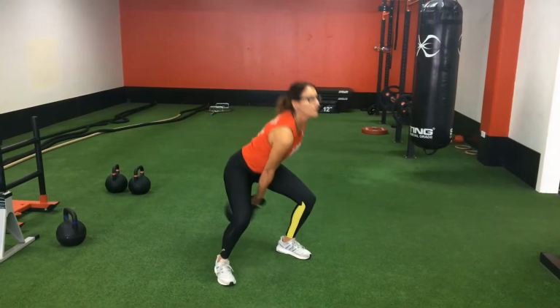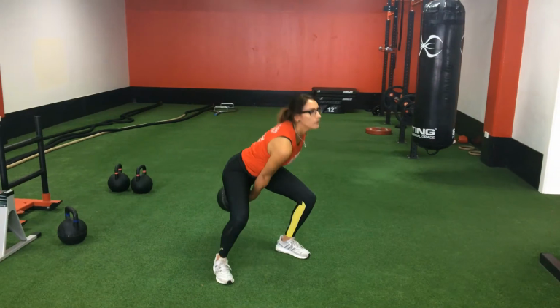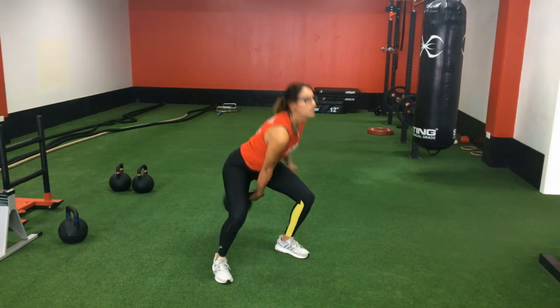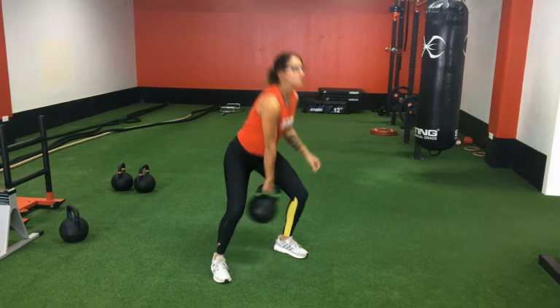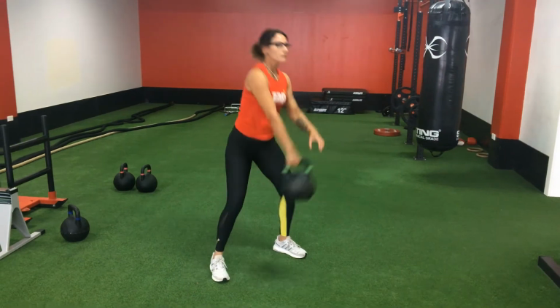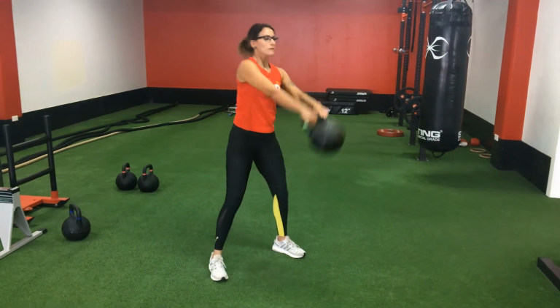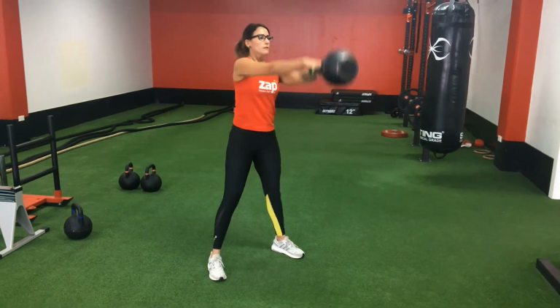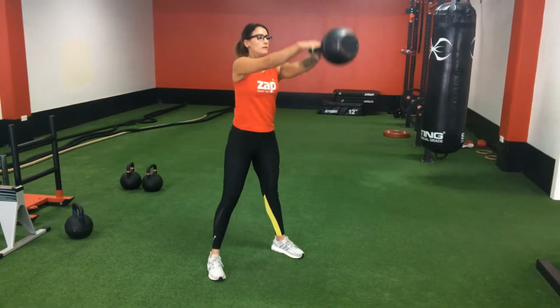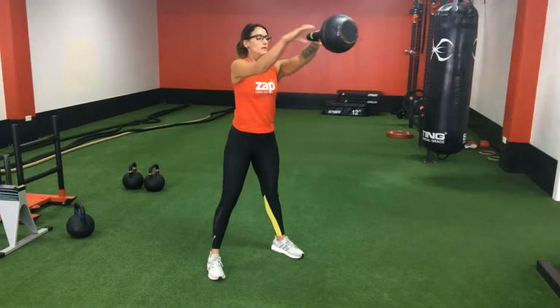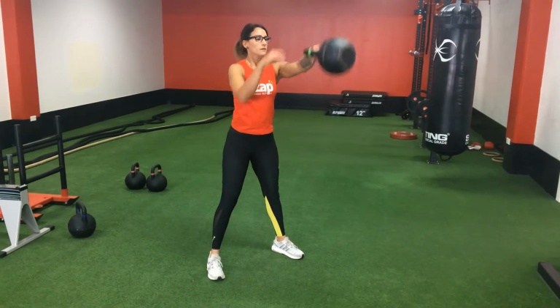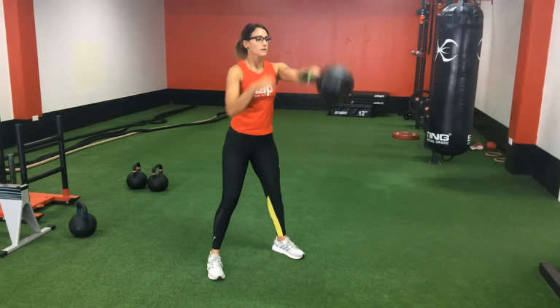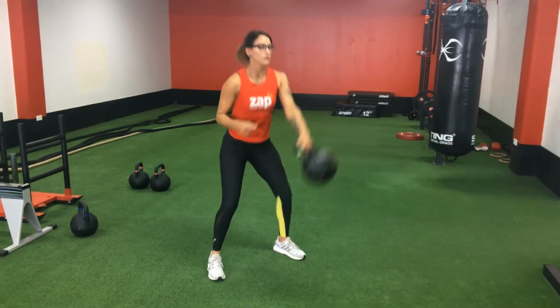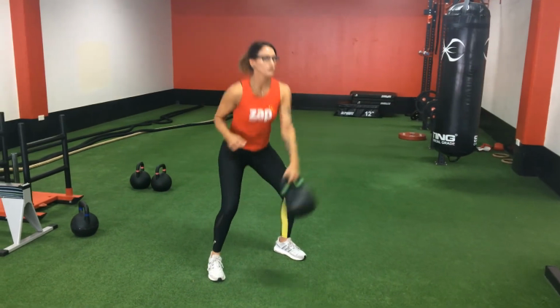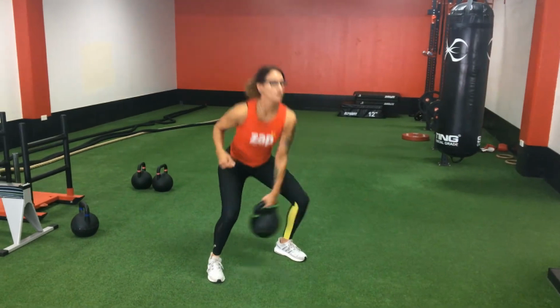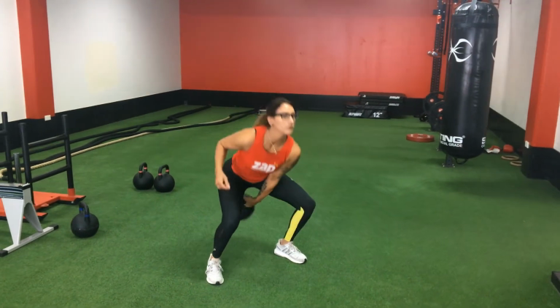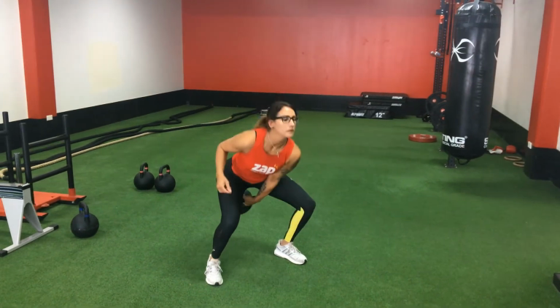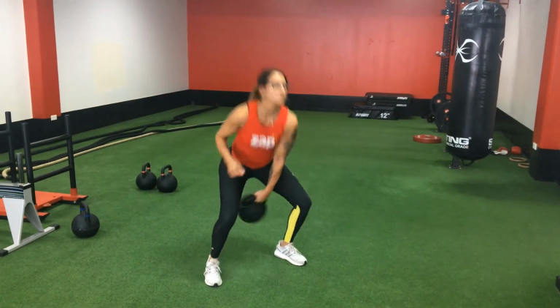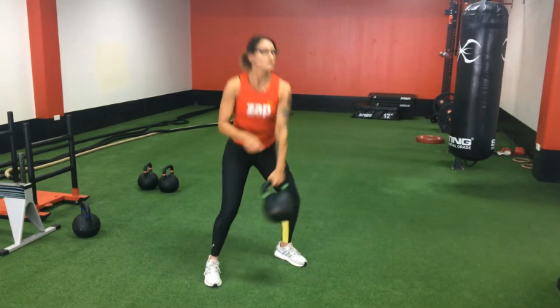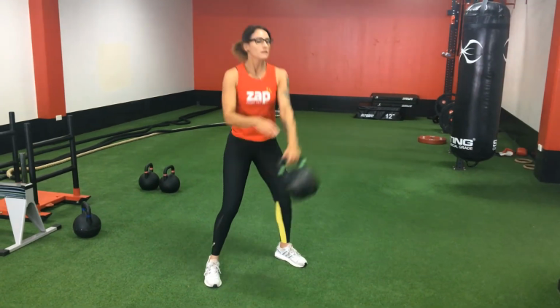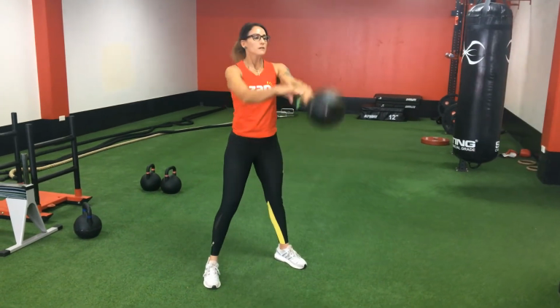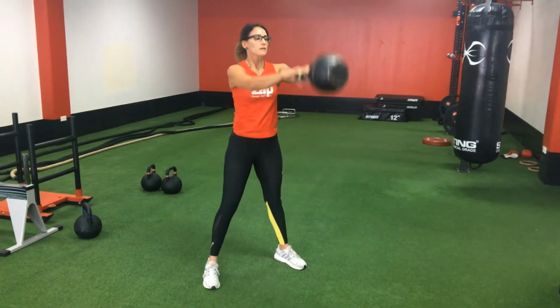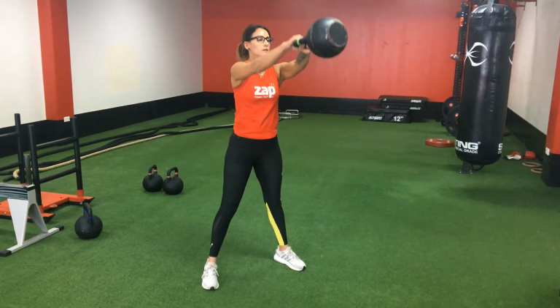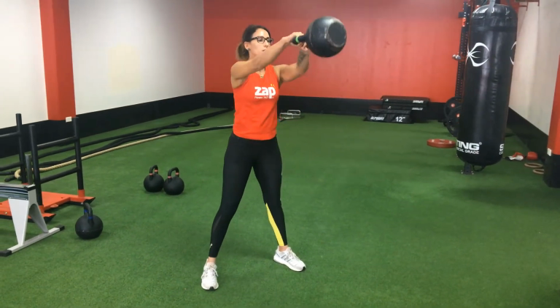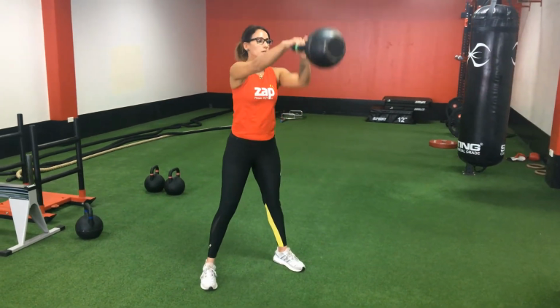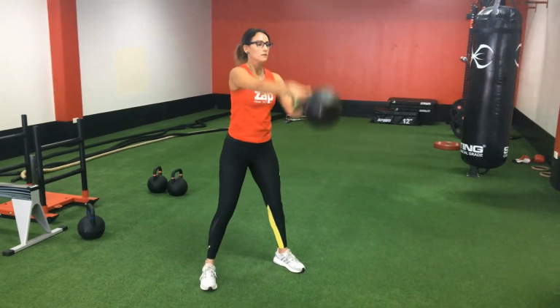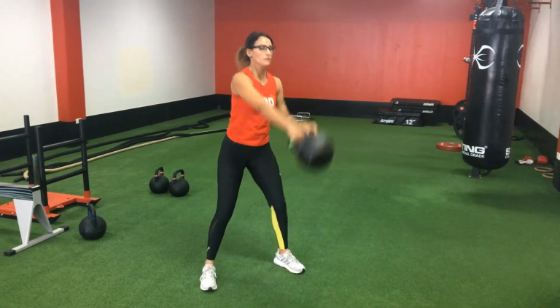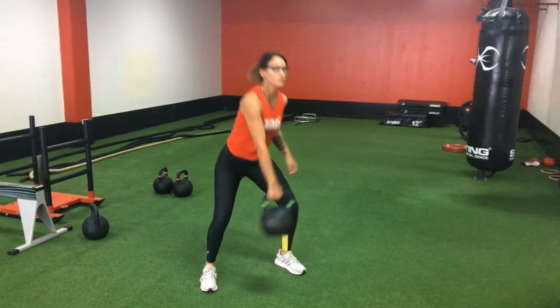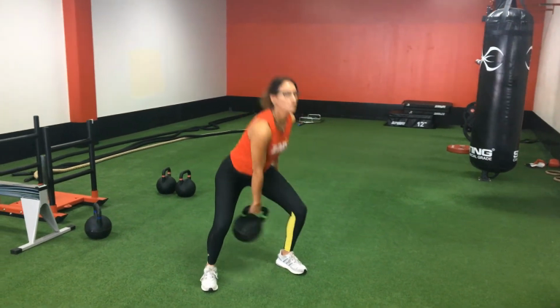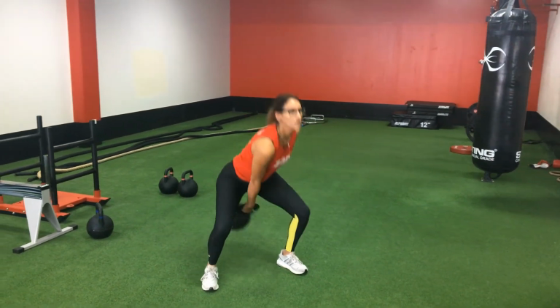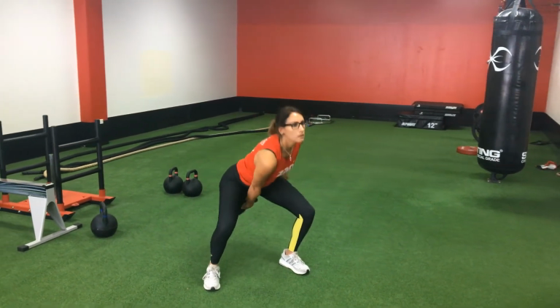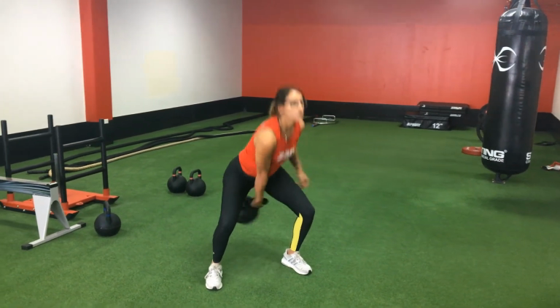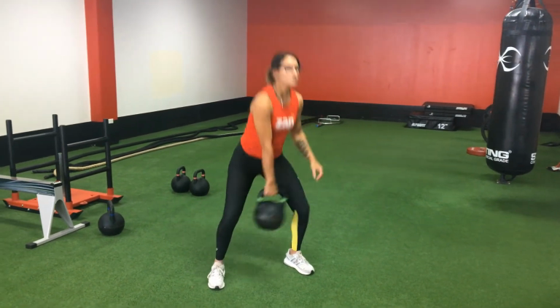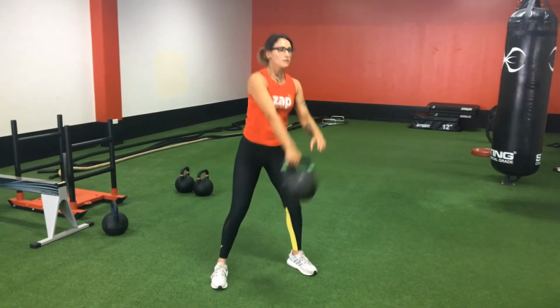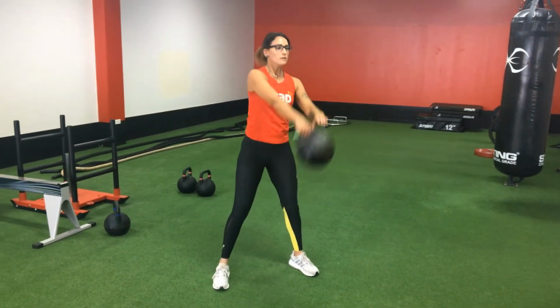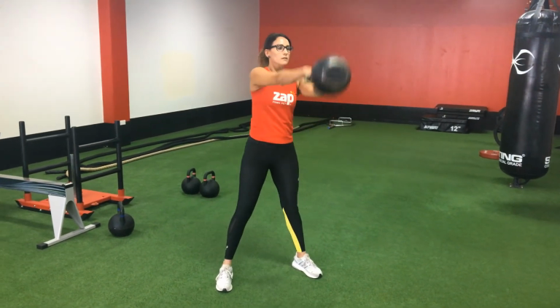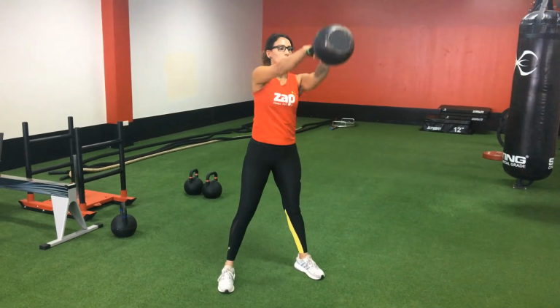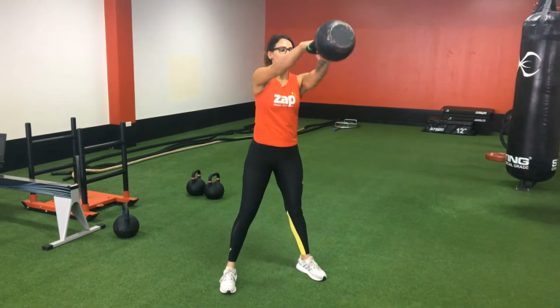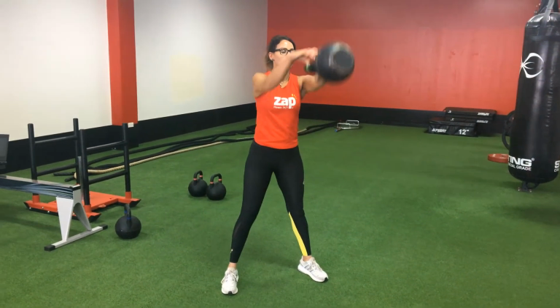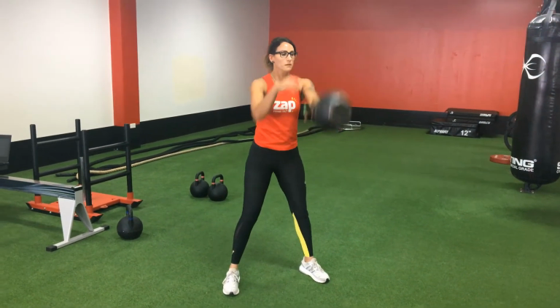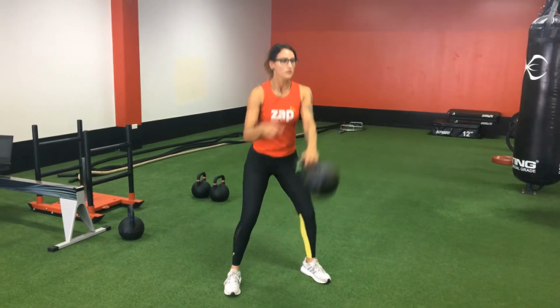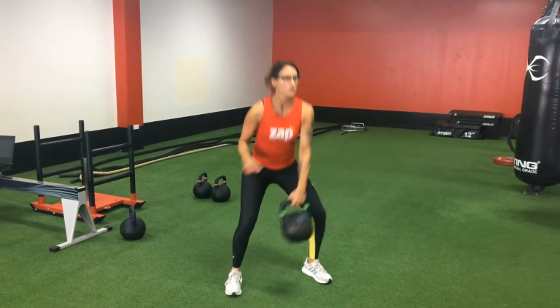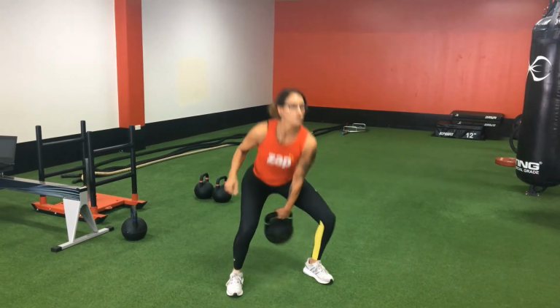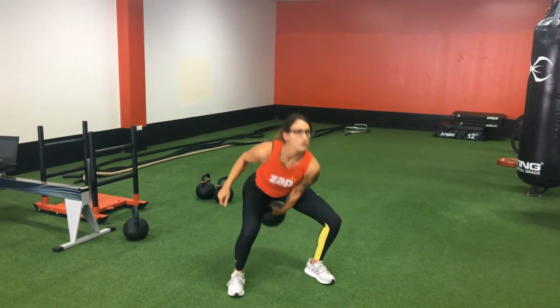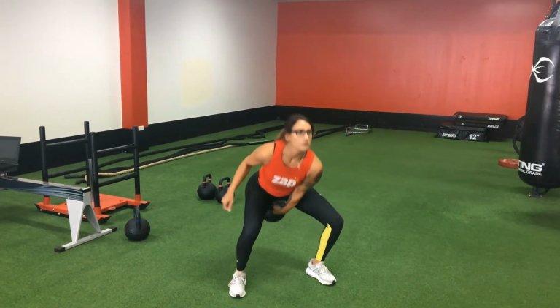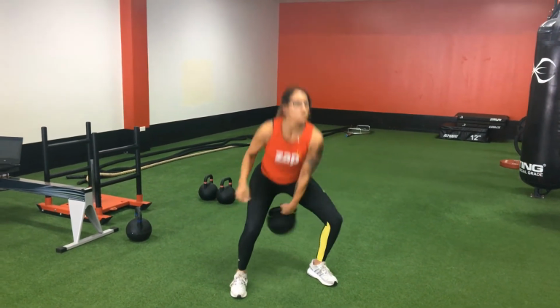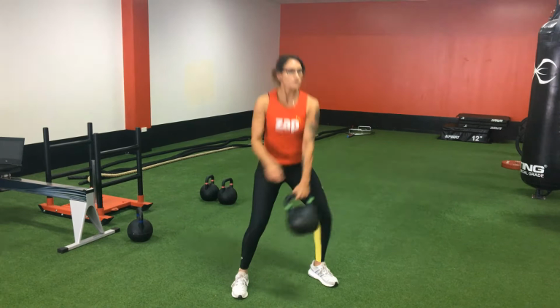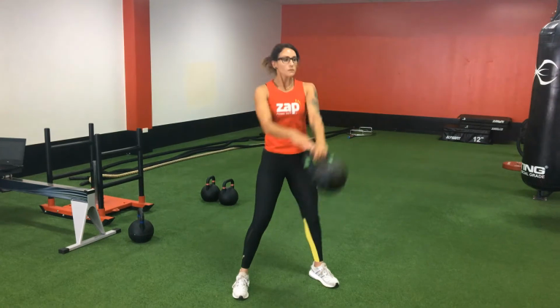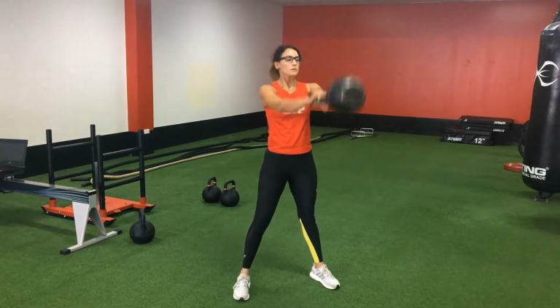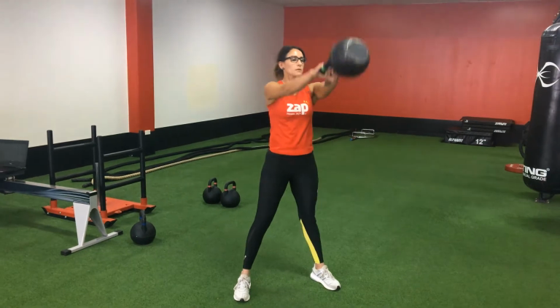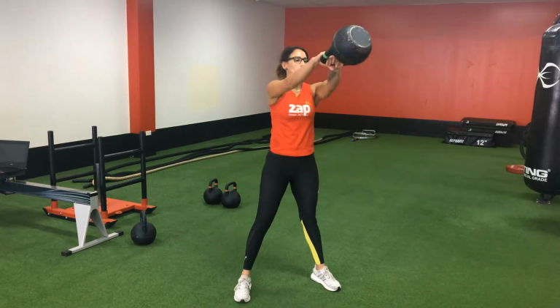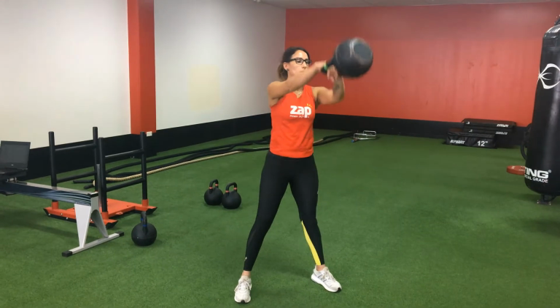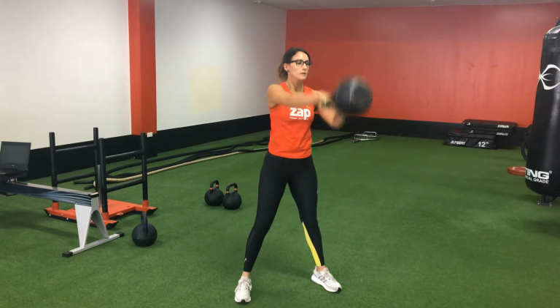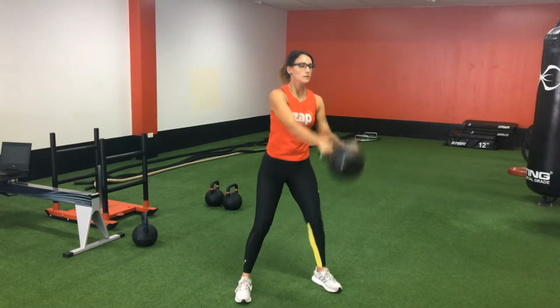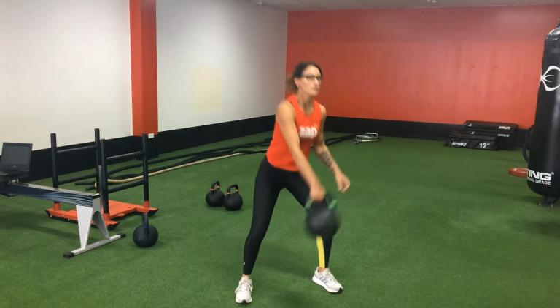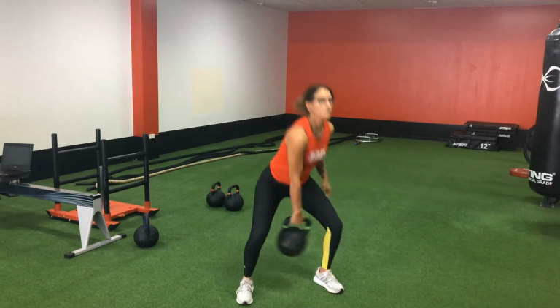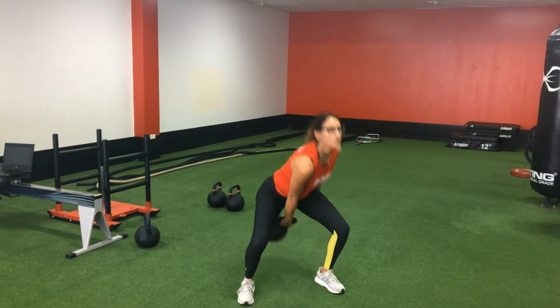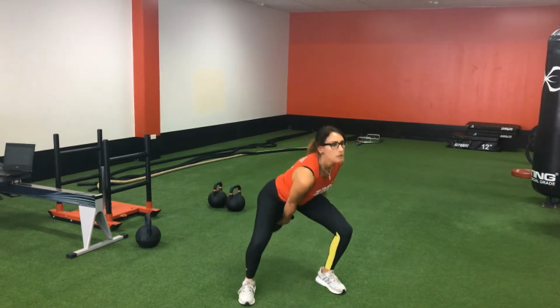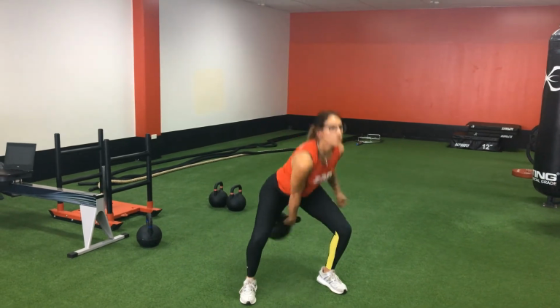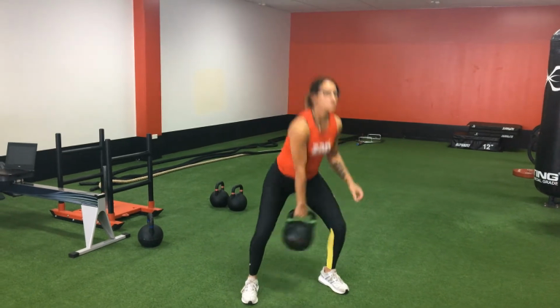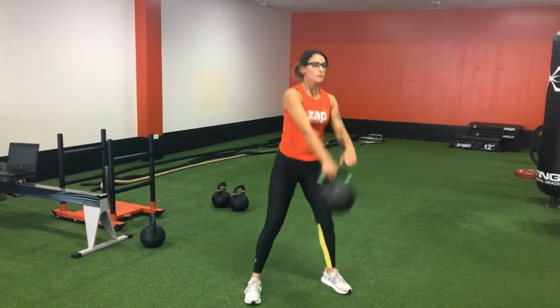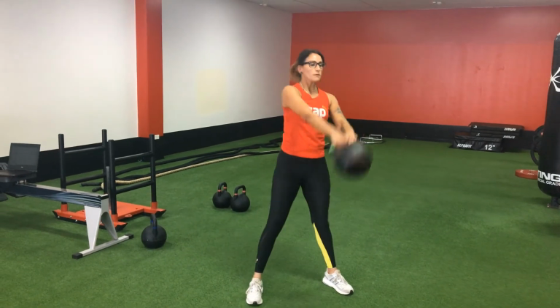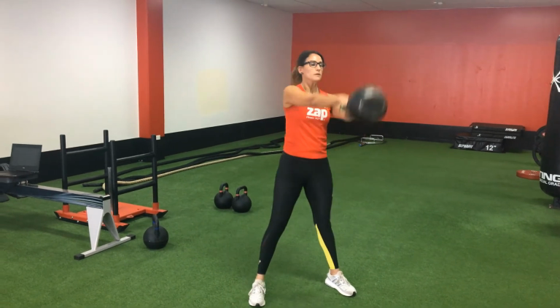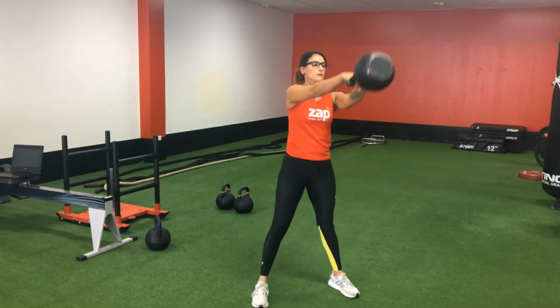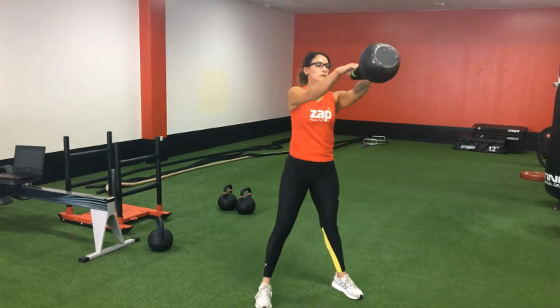The second one is a kettlebell one-handed swing. As with the two-handed swing, we release one hand at the top and change hands.